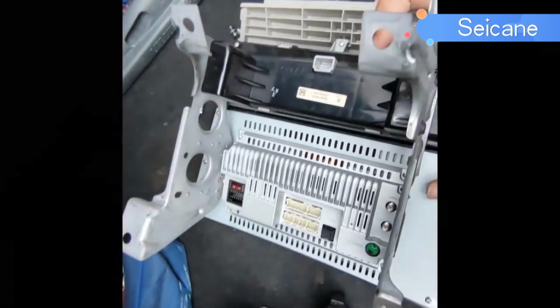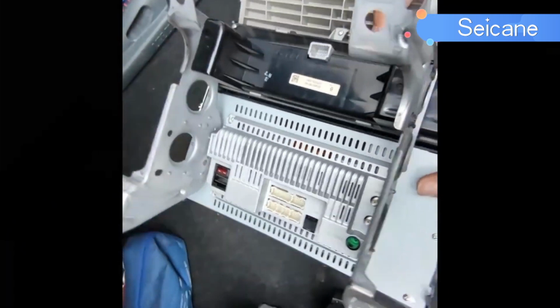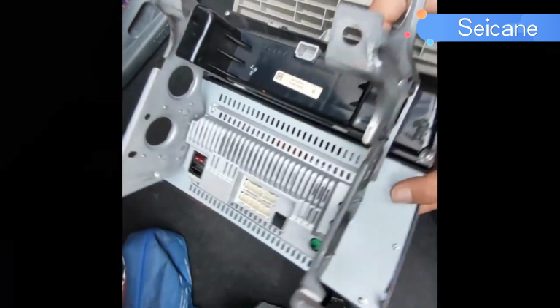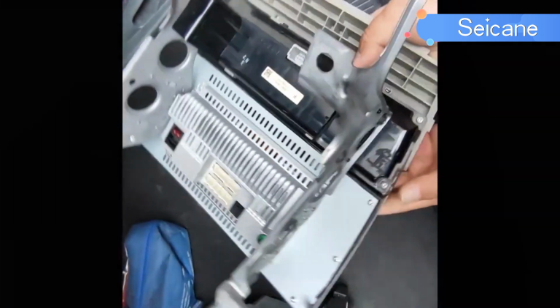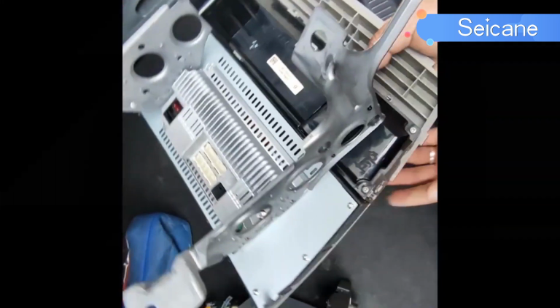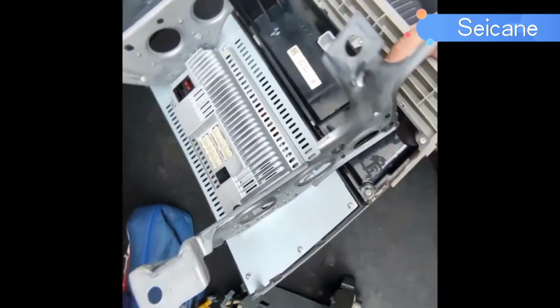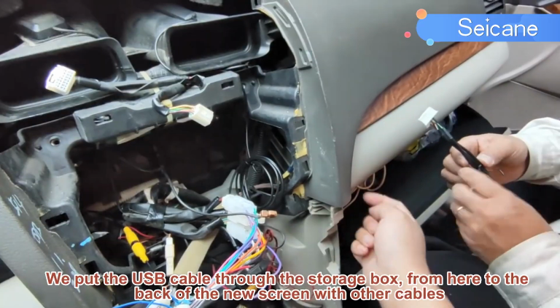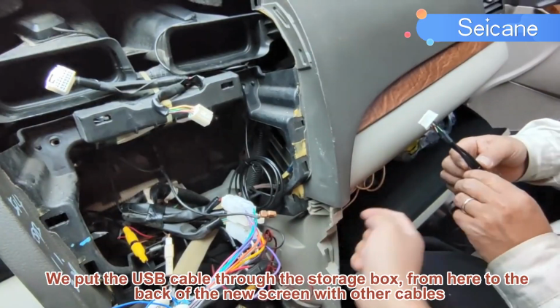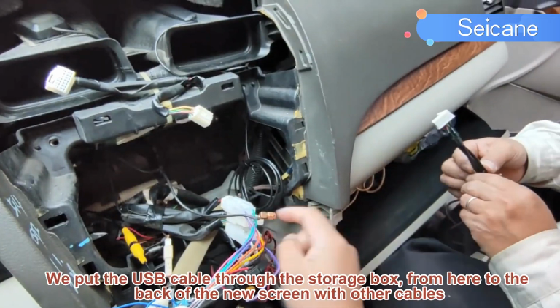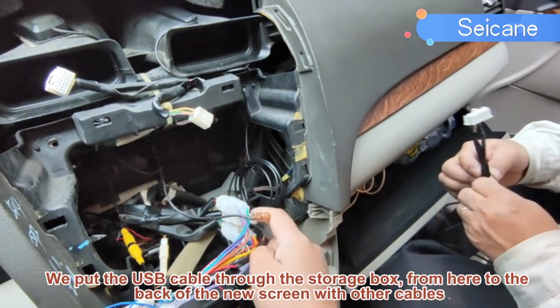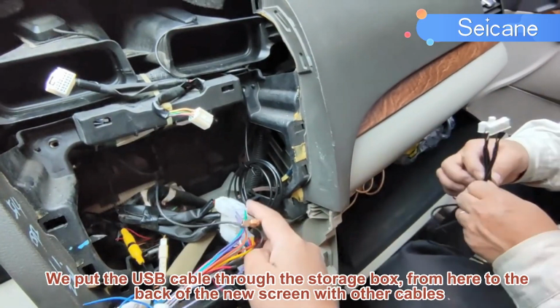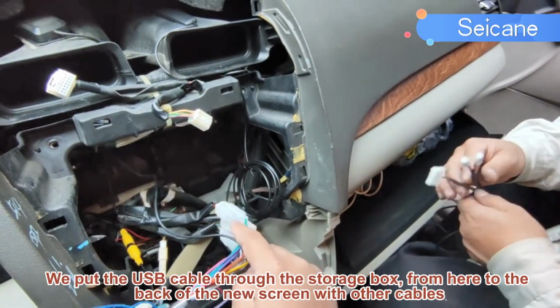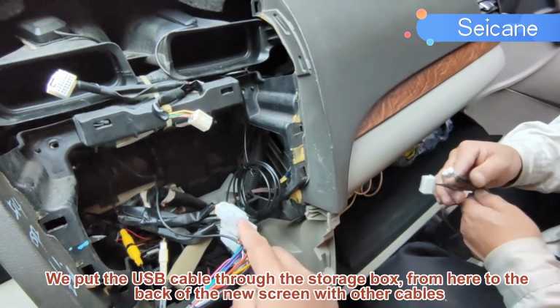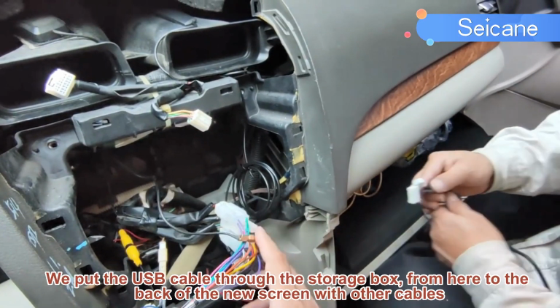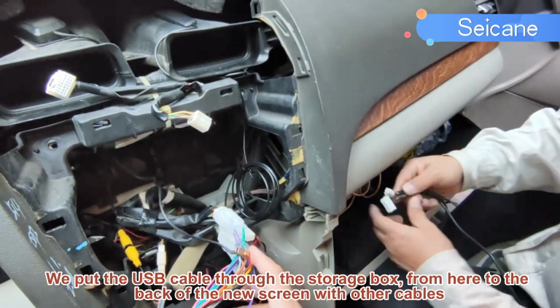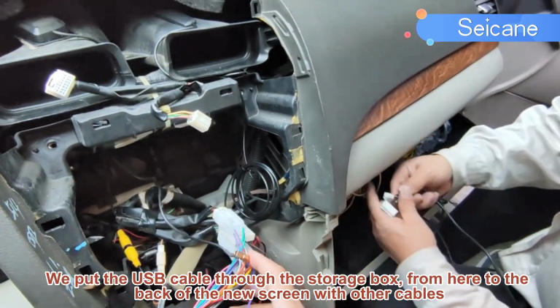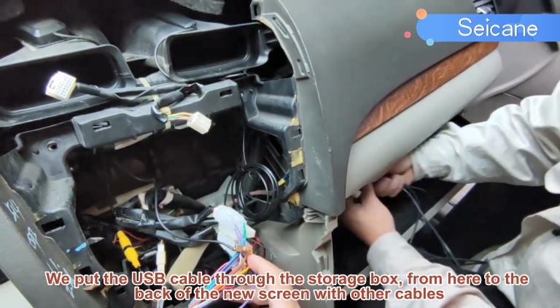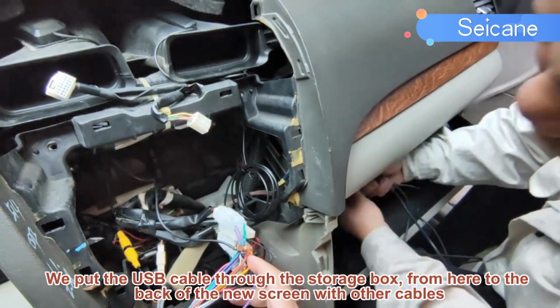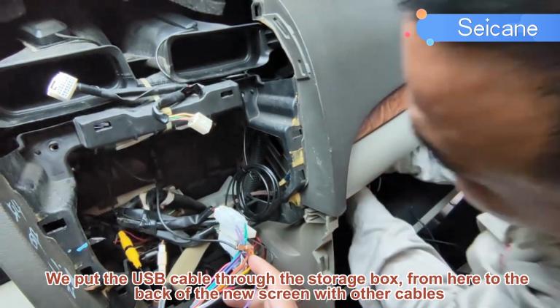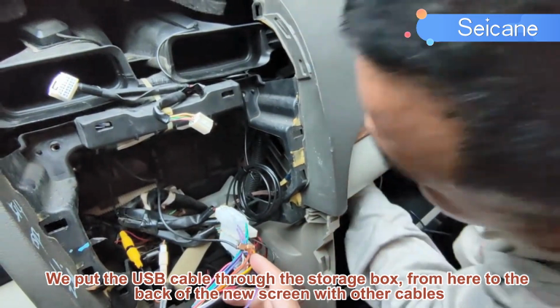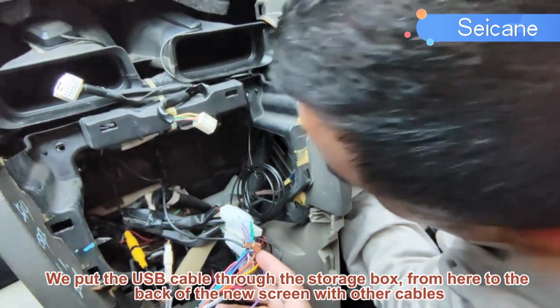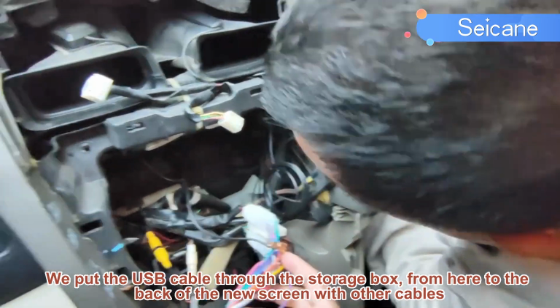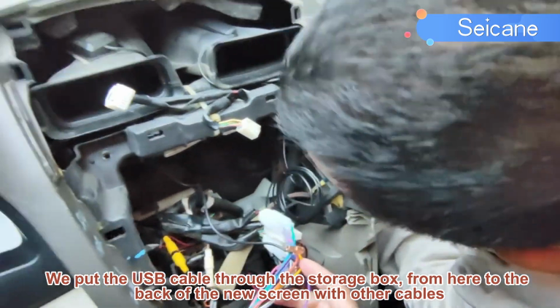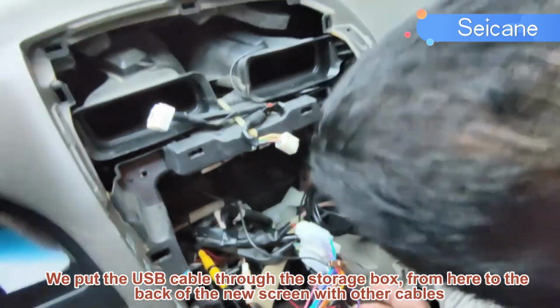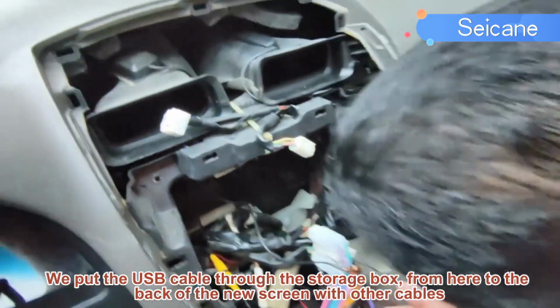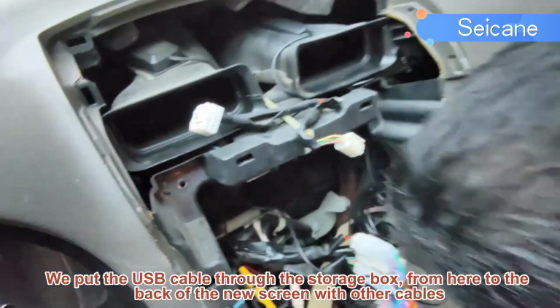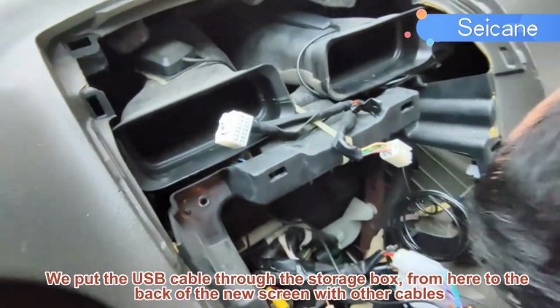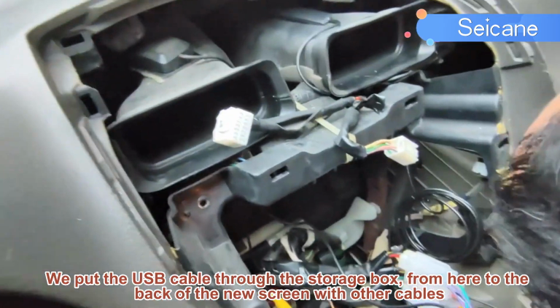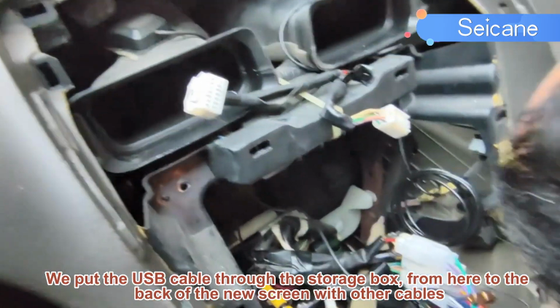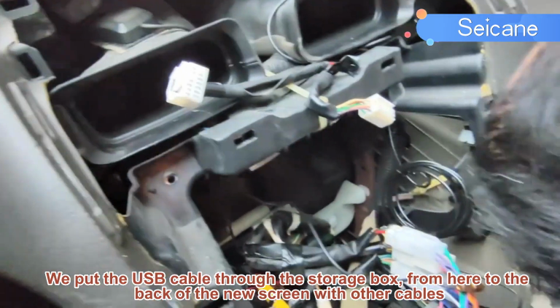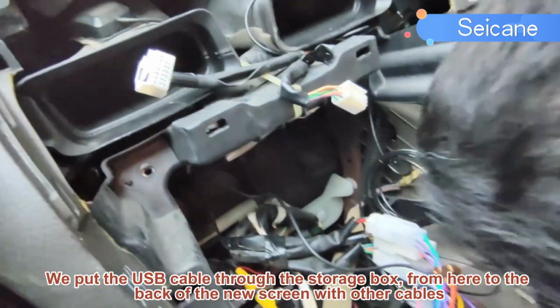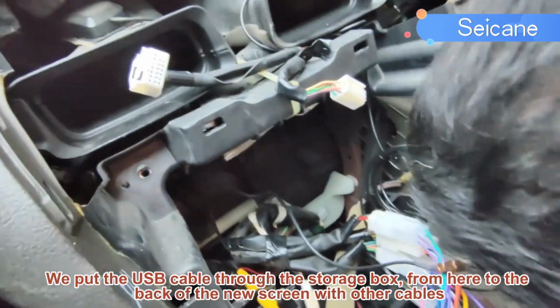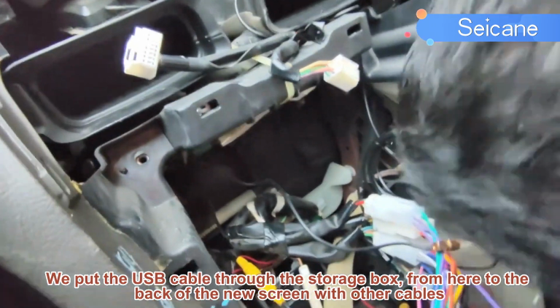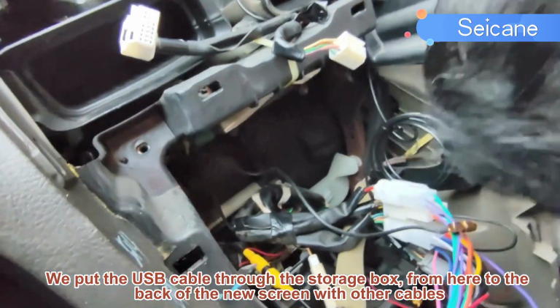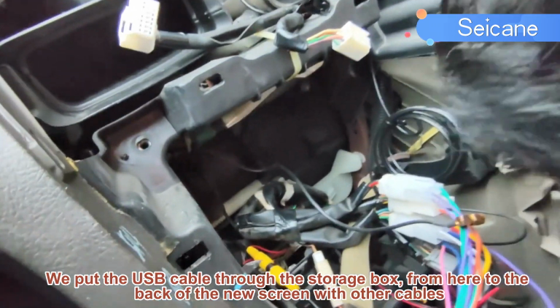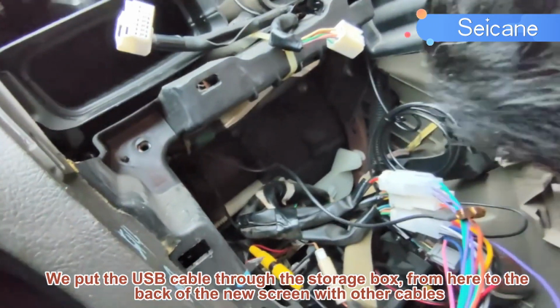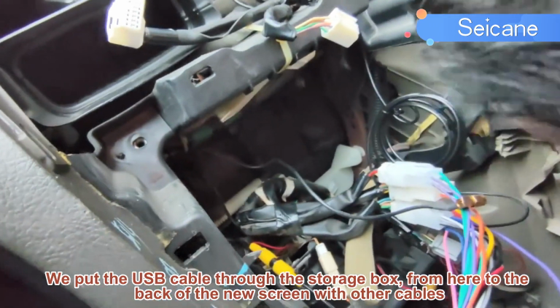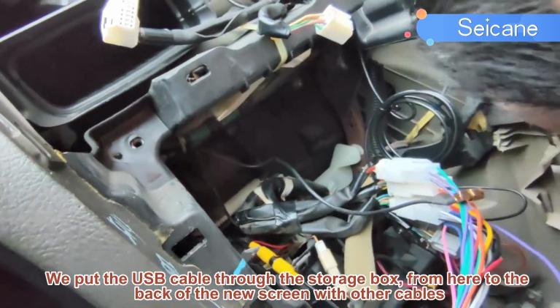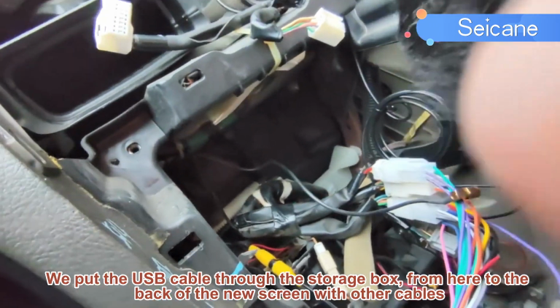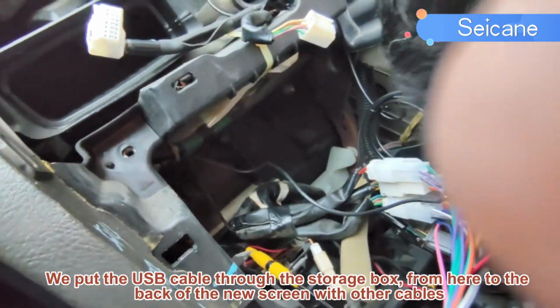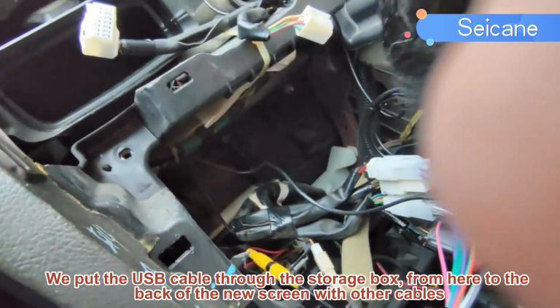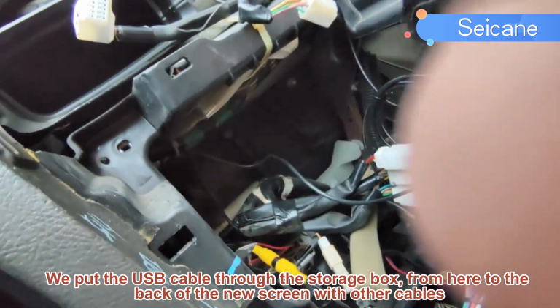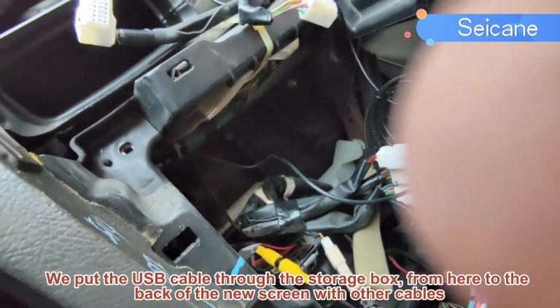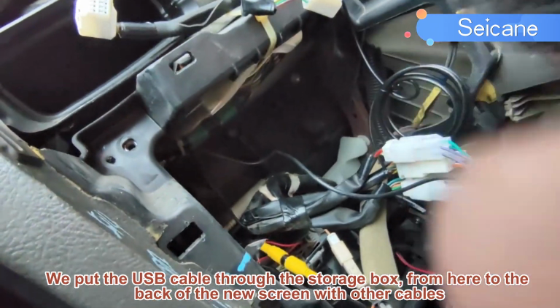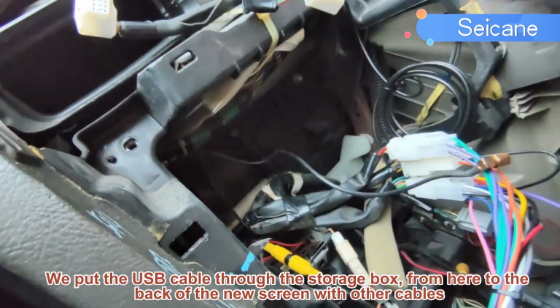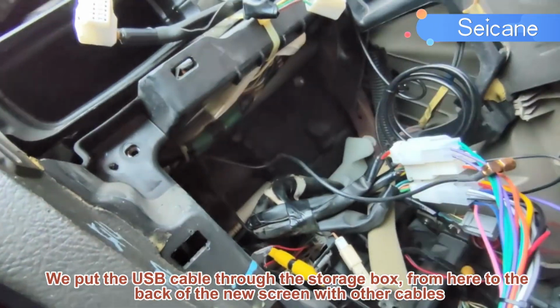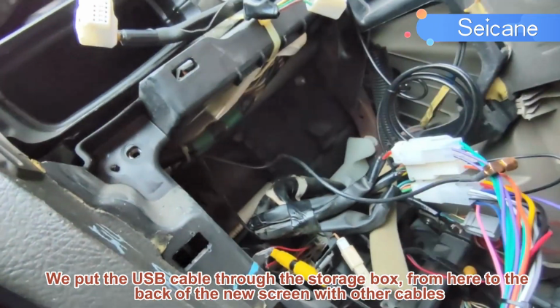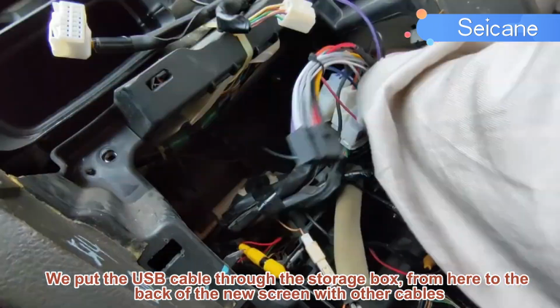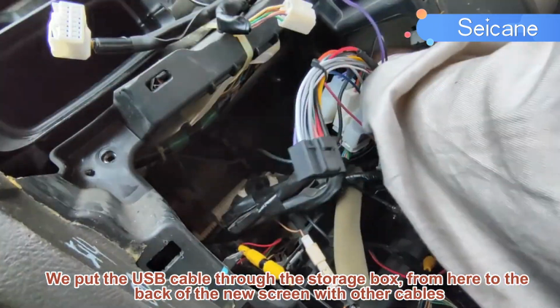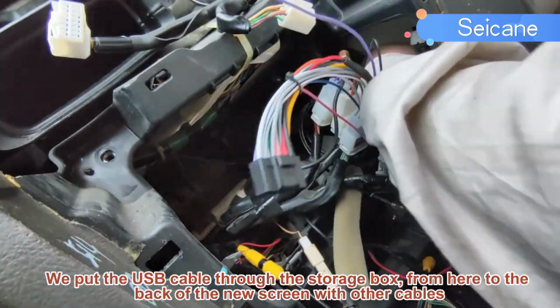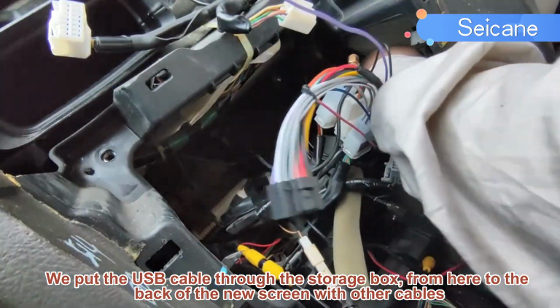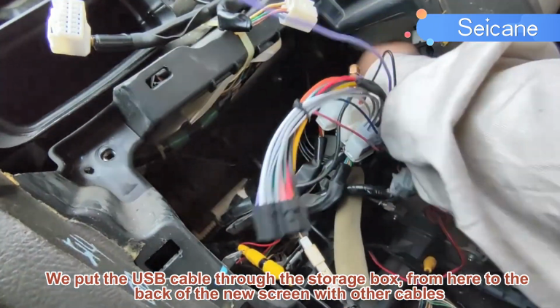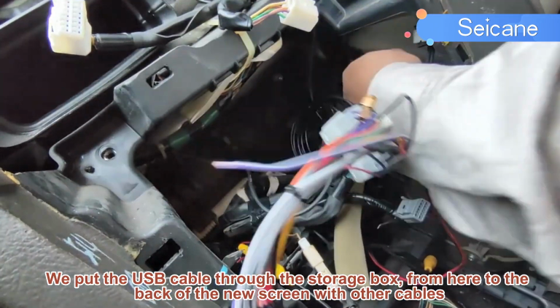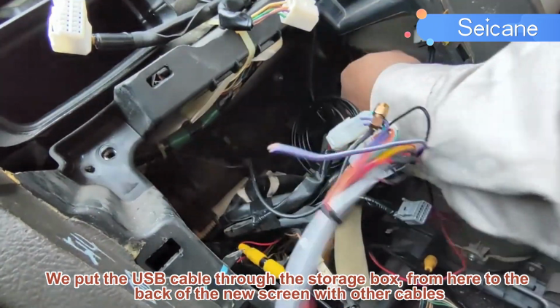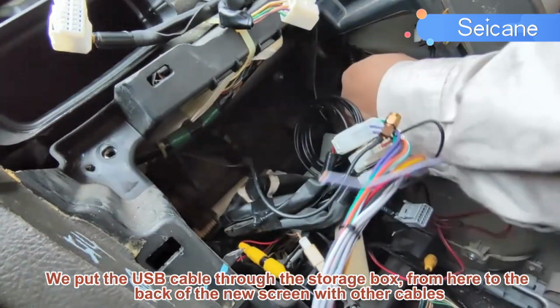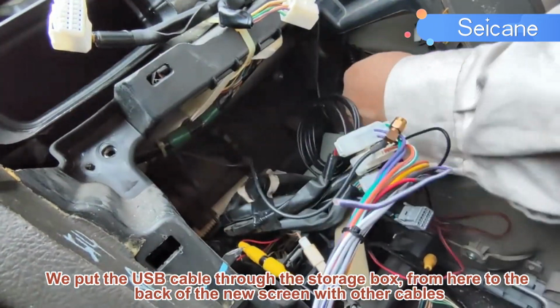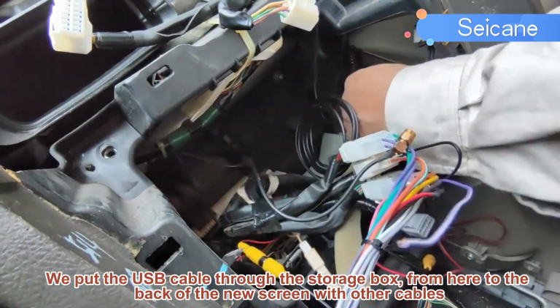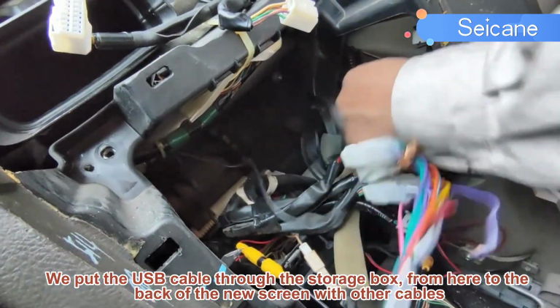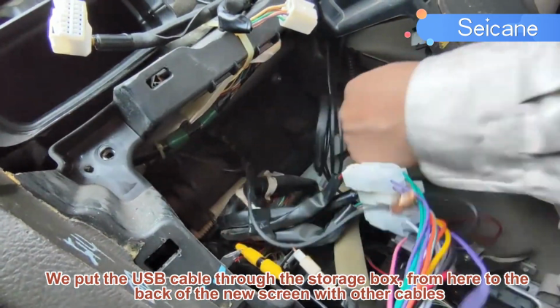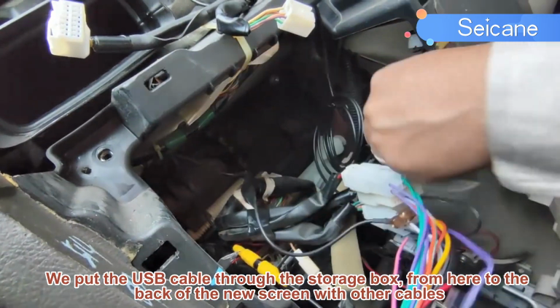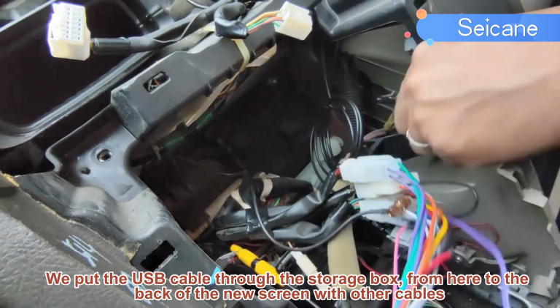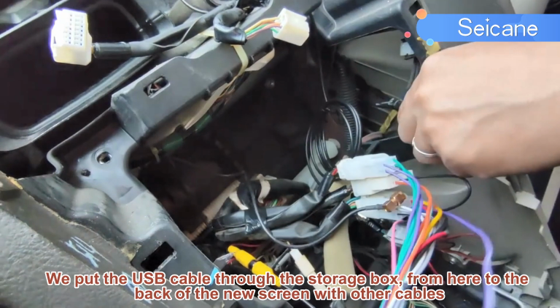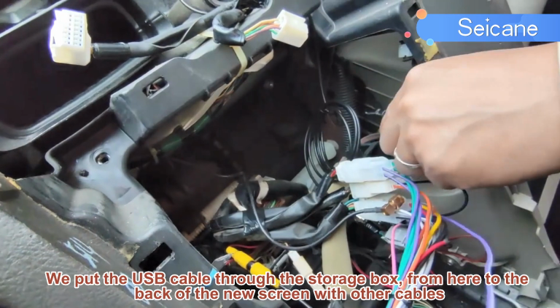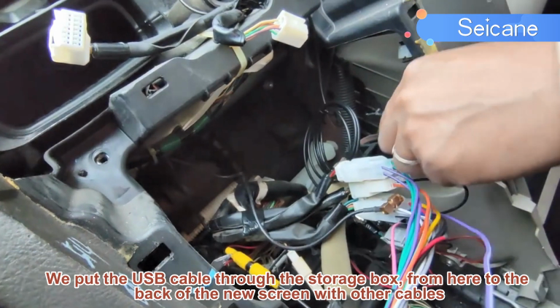We put the USB cable through the storage box, from here to the back of the new screen, along with the other cables.